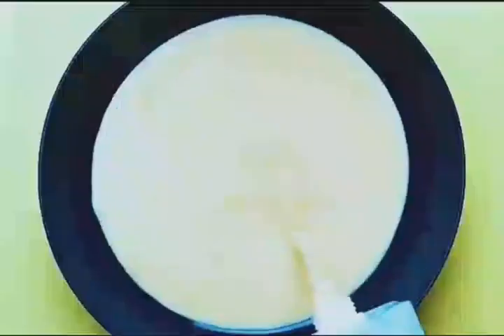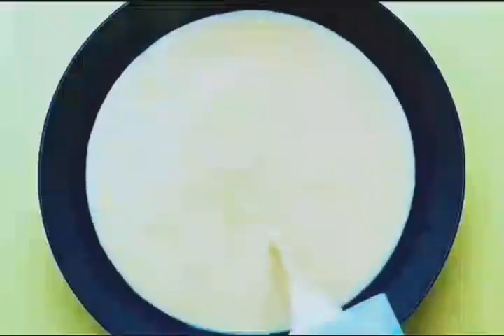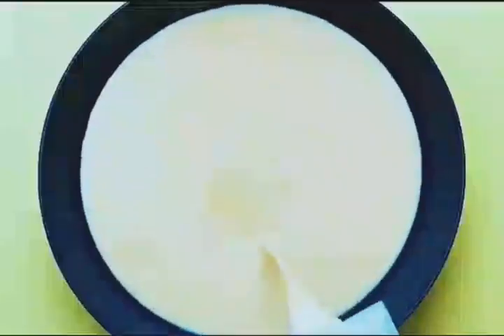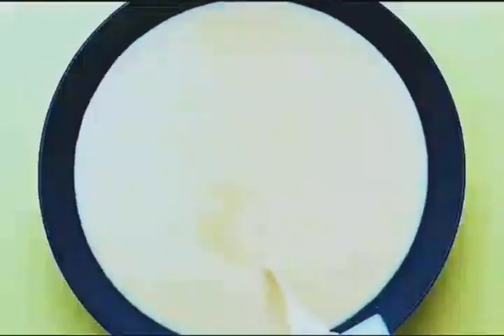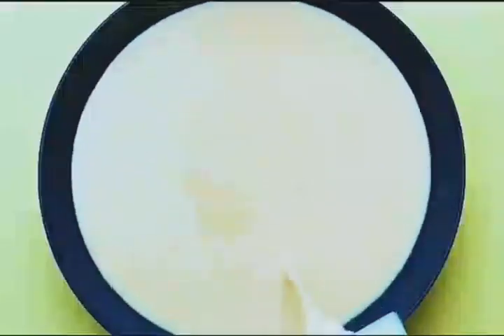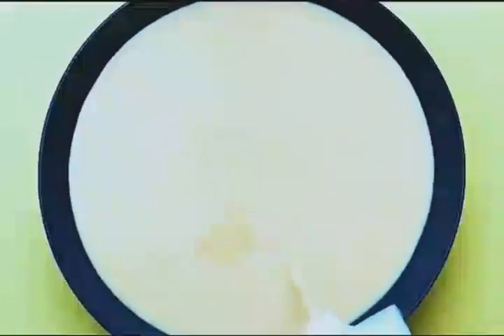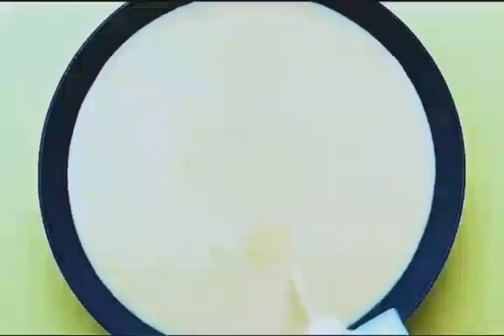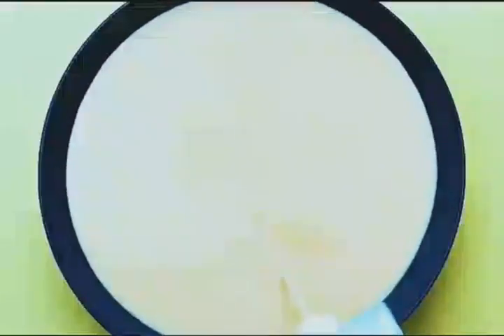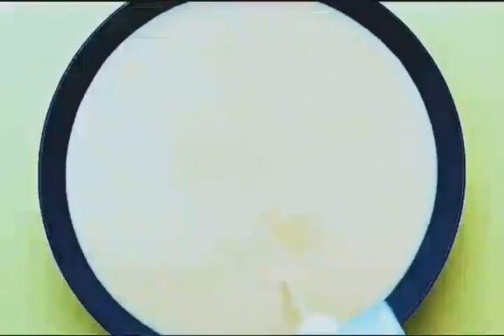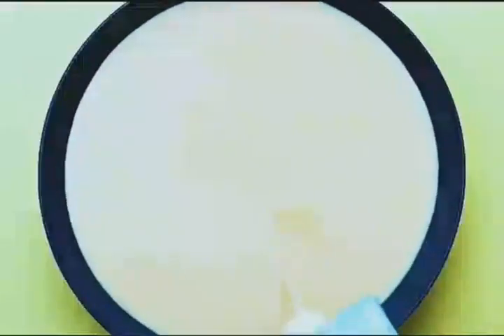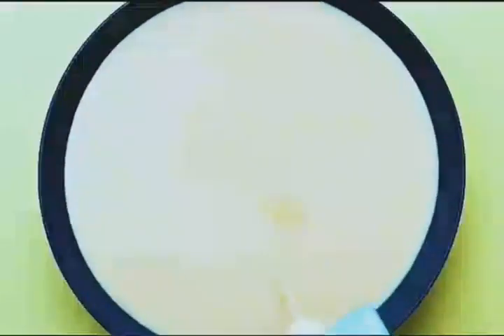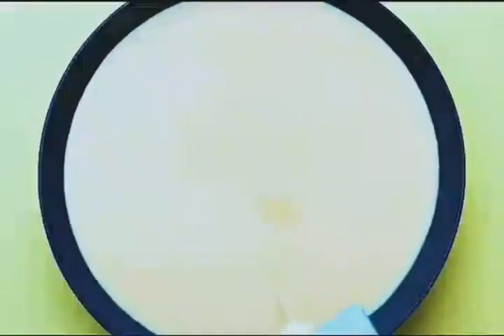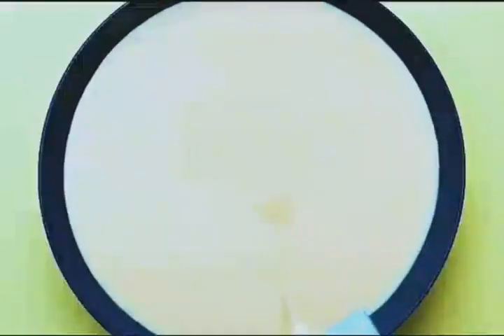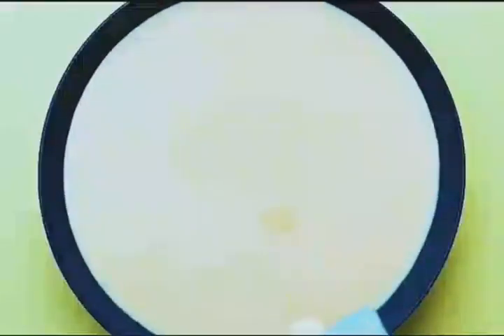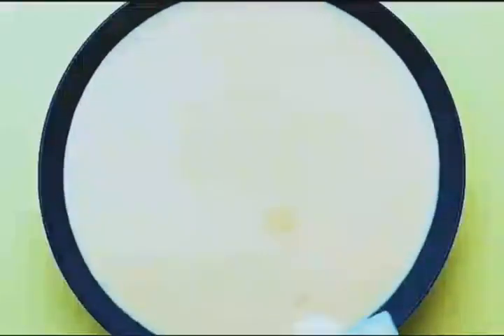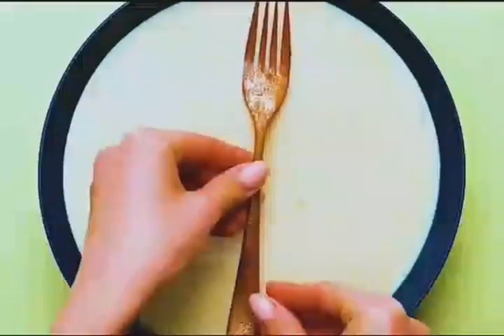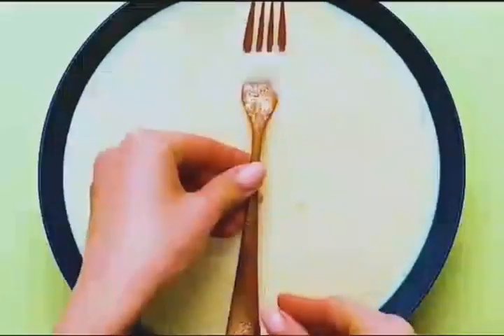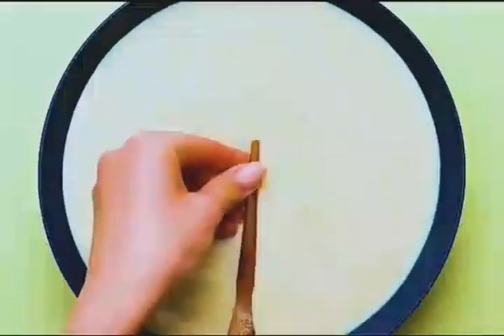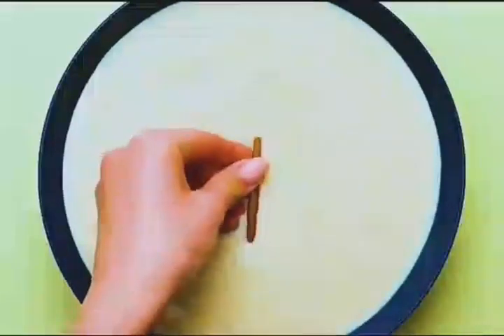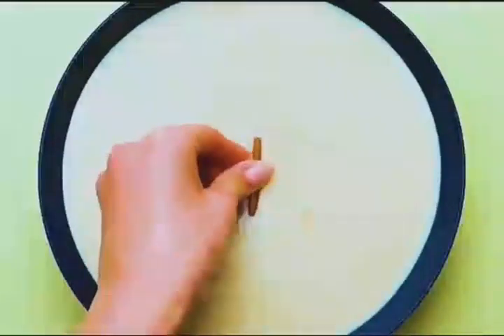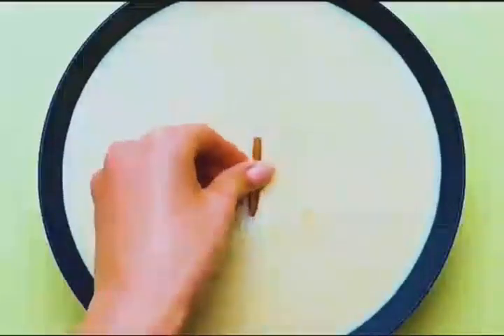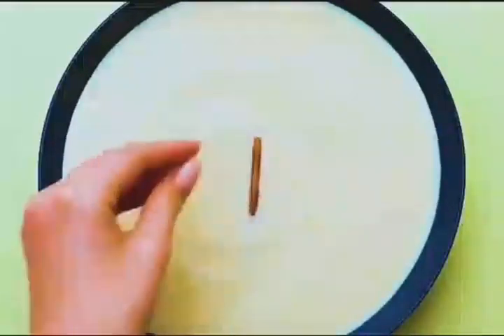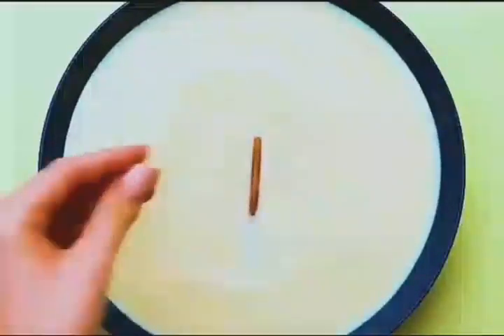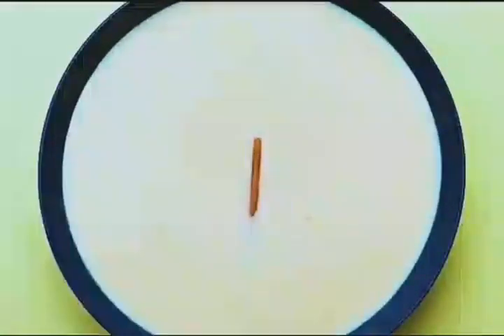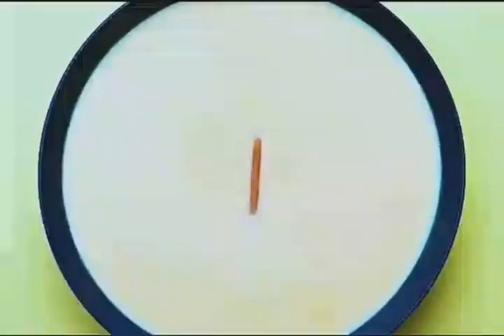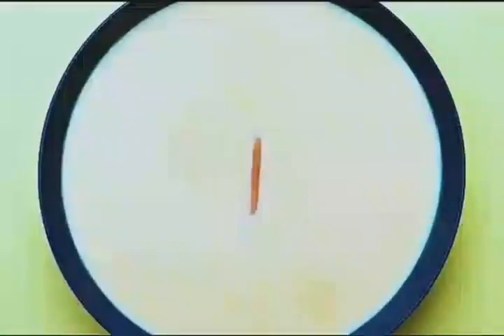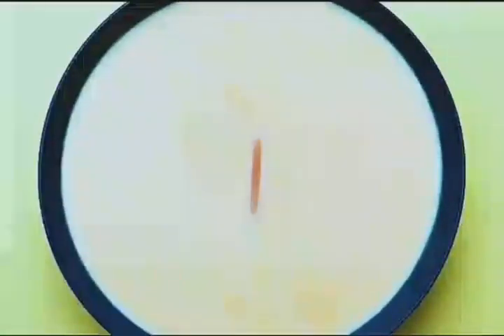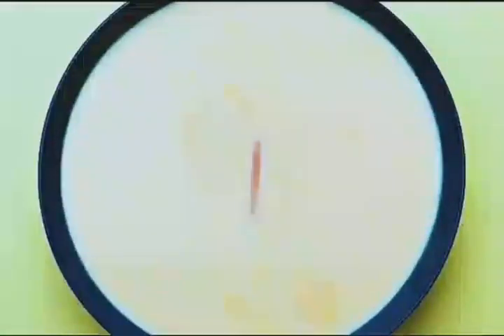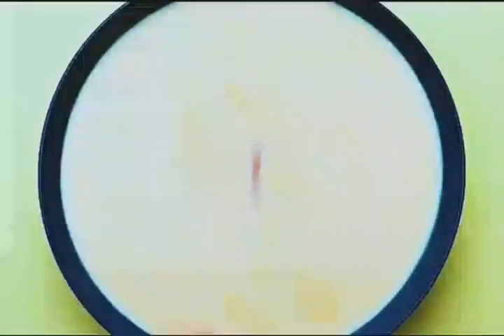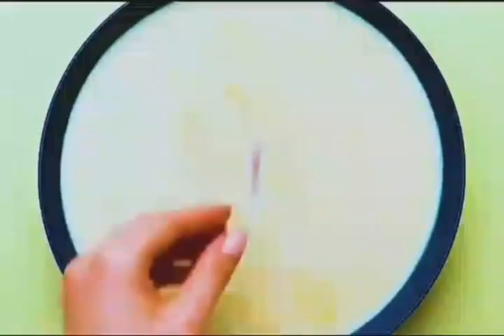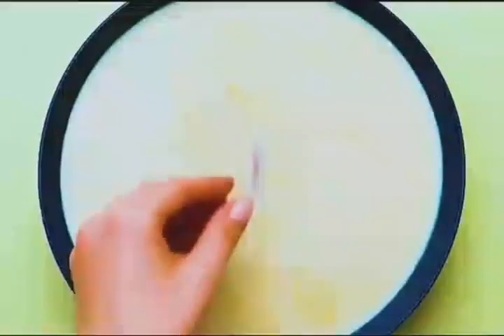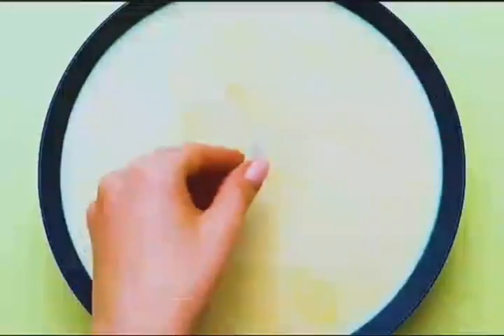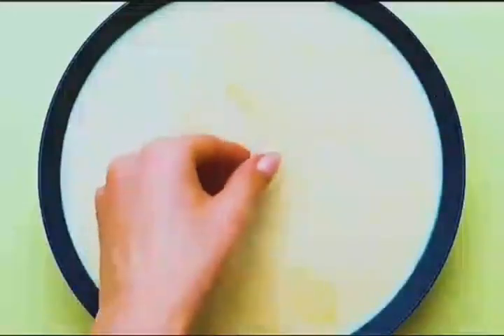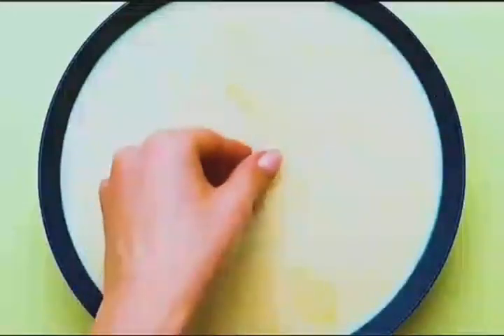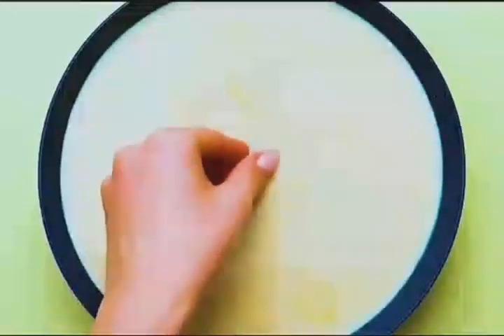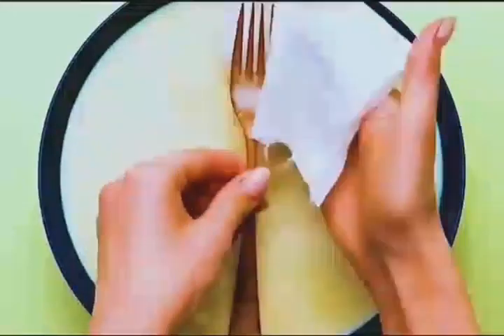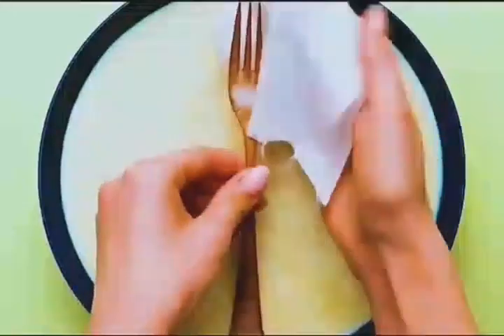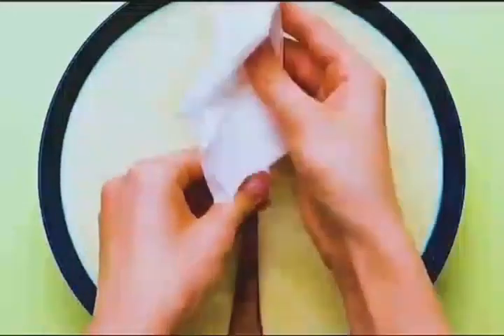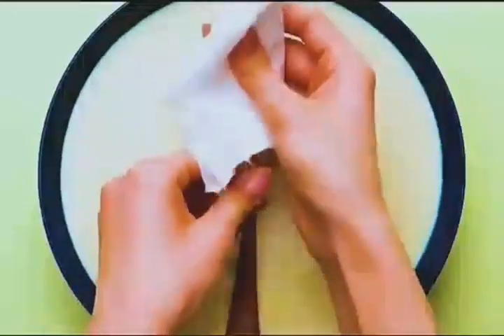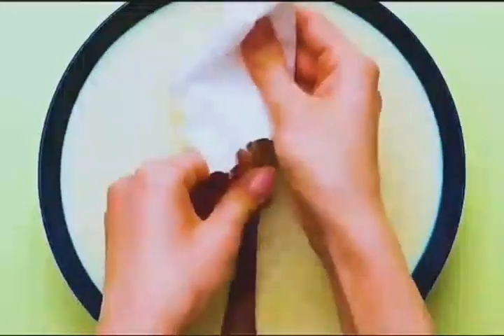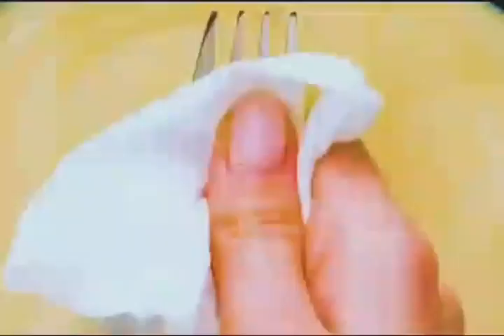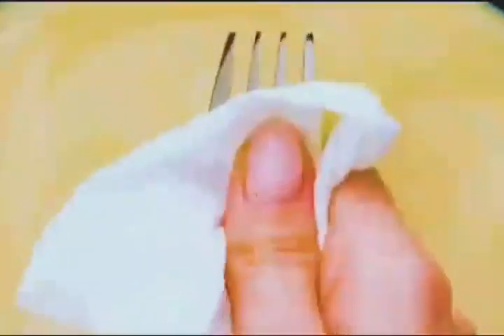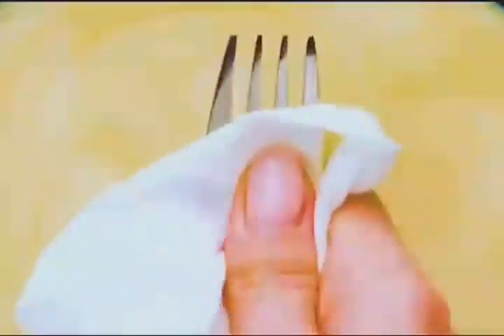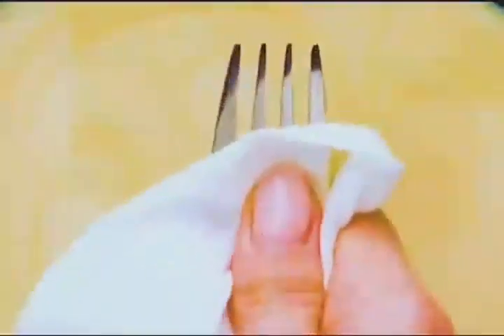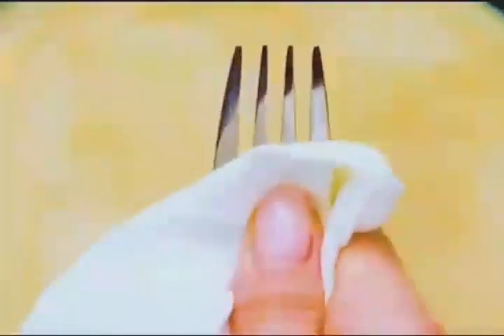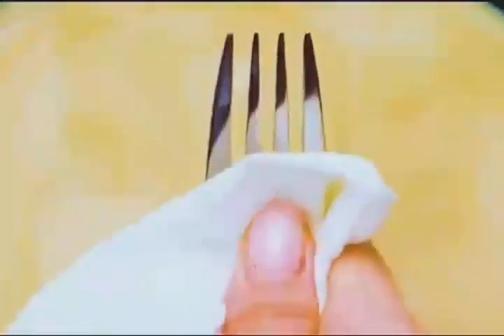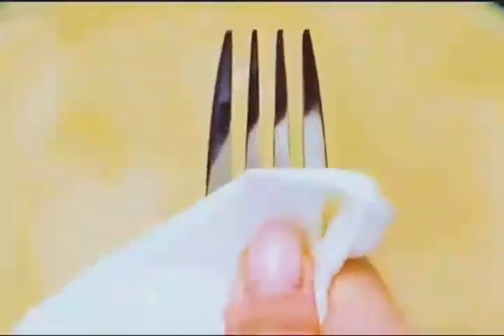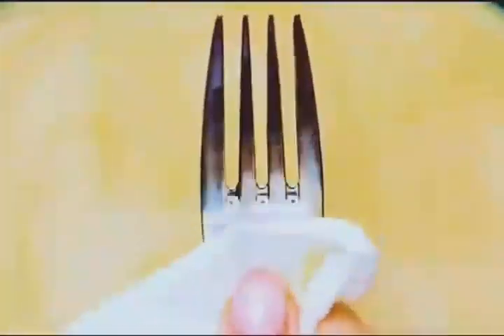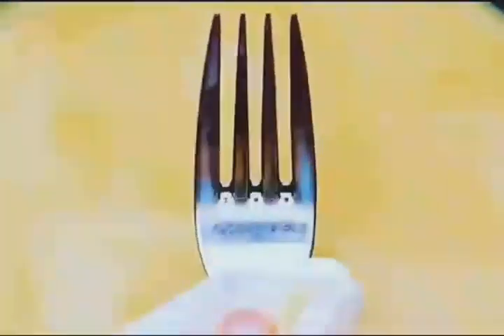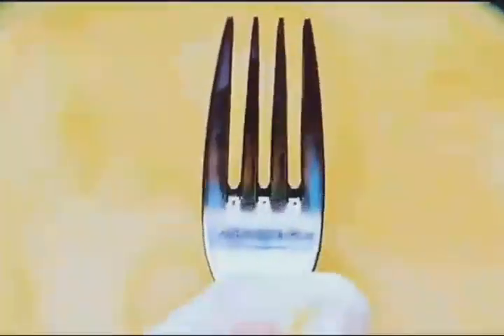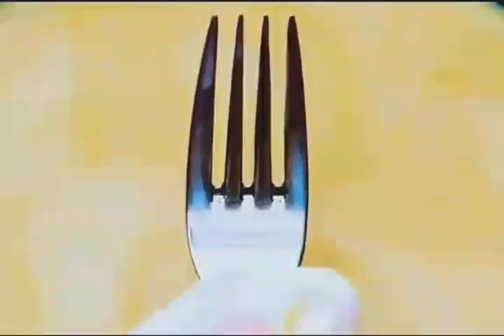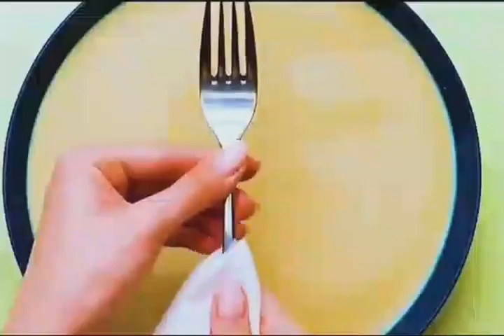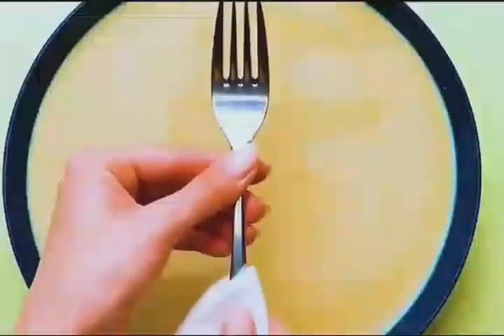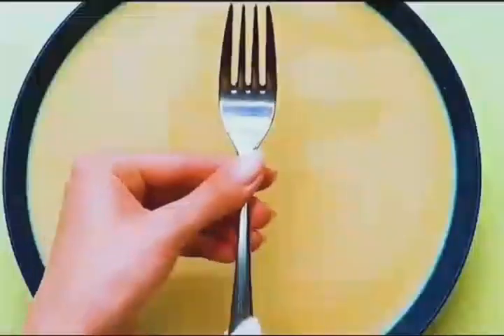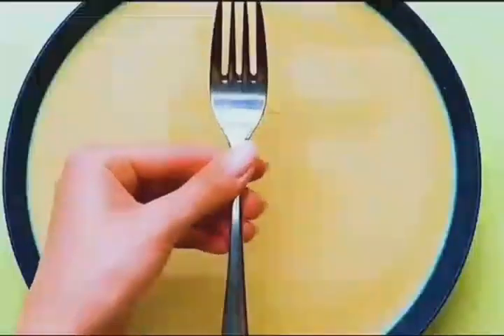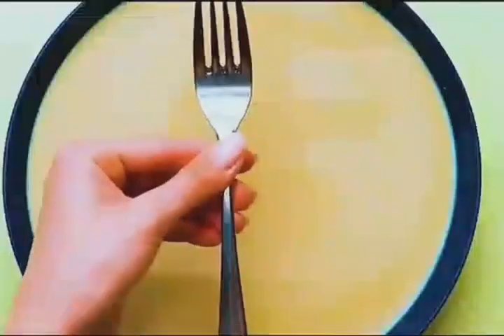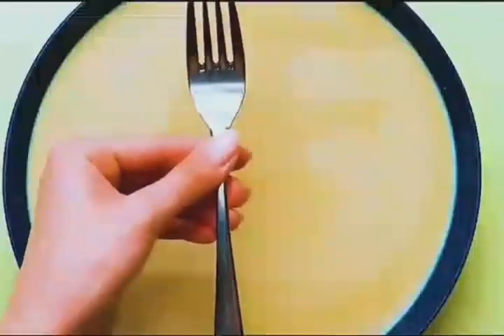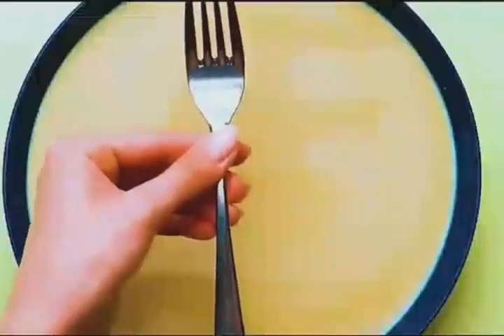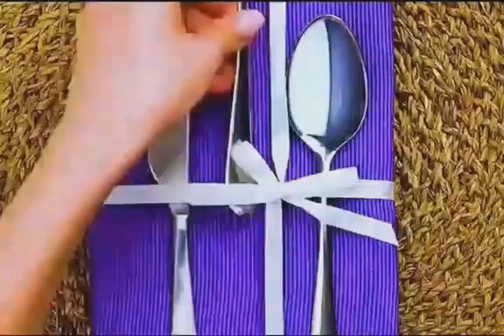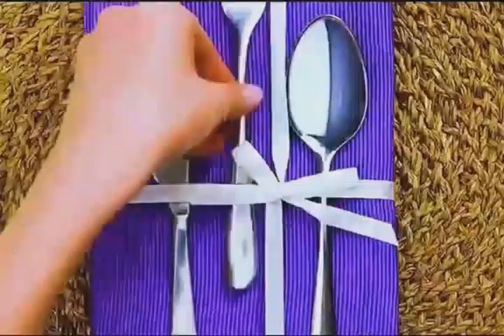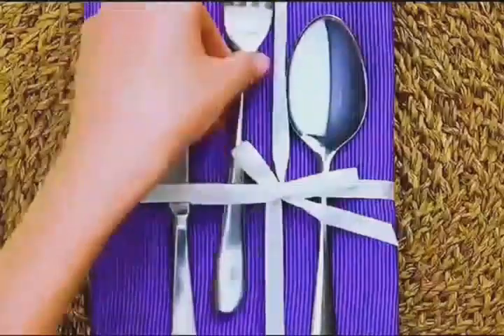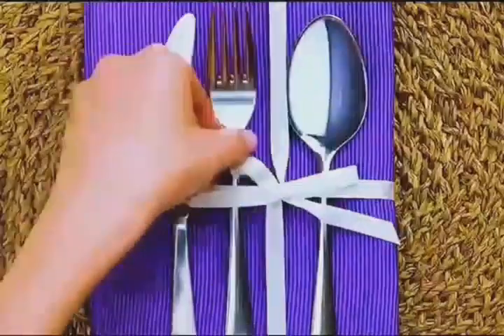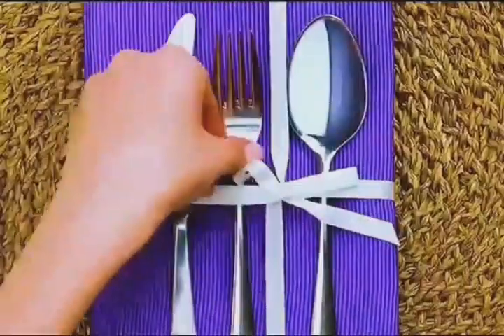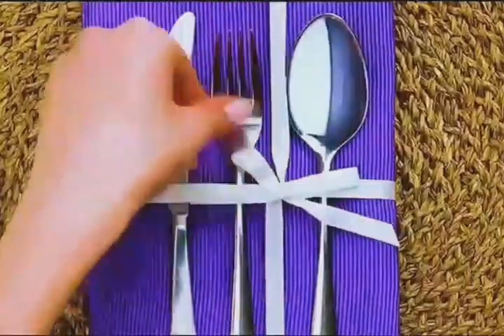Pour some milk into a dish and soak a rusty fork in it overnight. You can easily wipe the rust off and it looks new again.